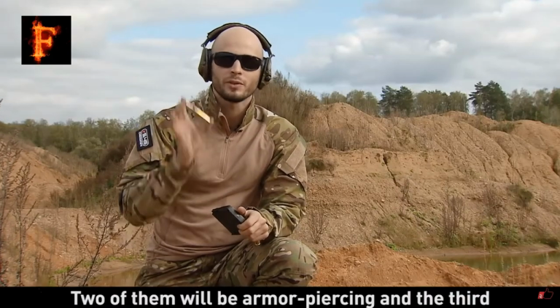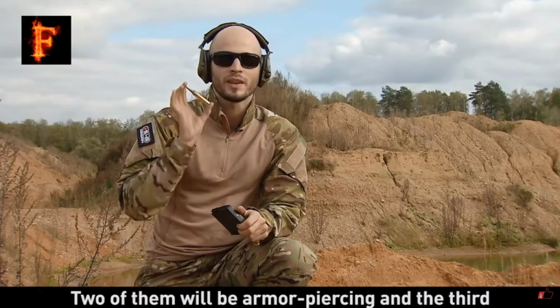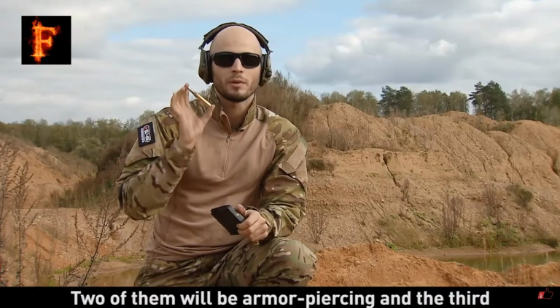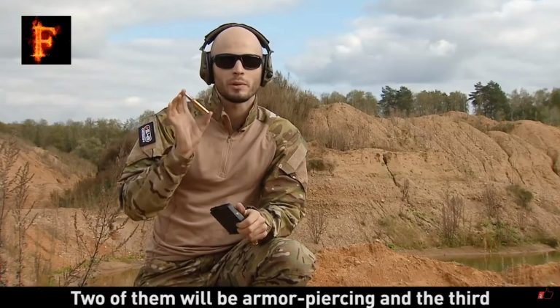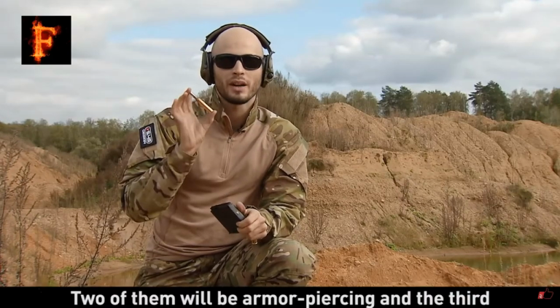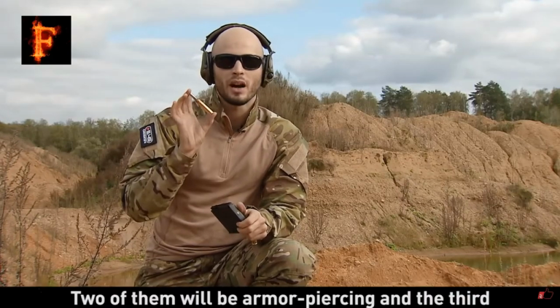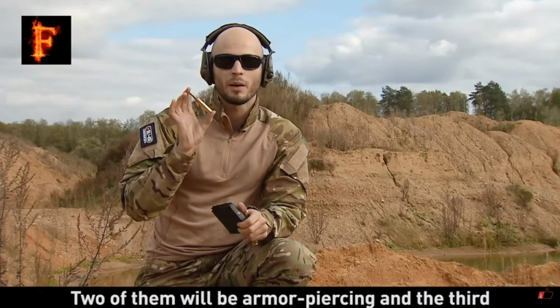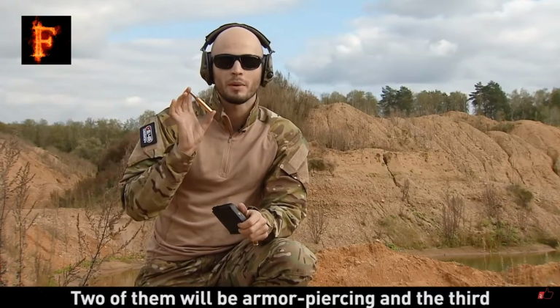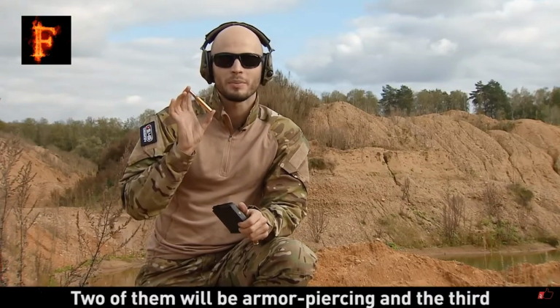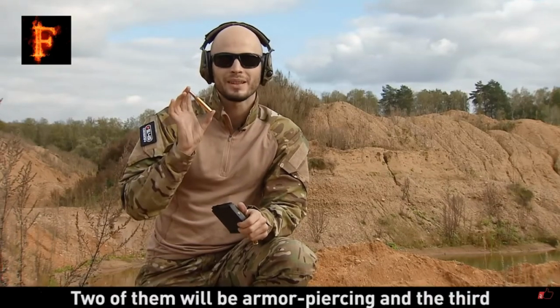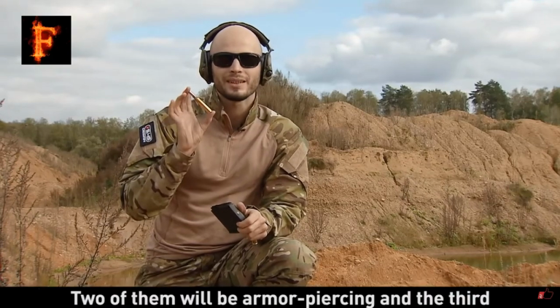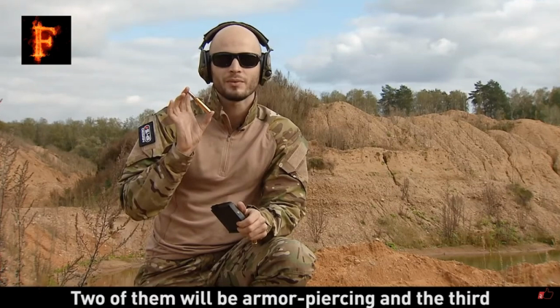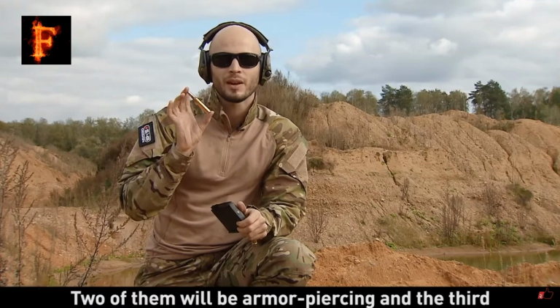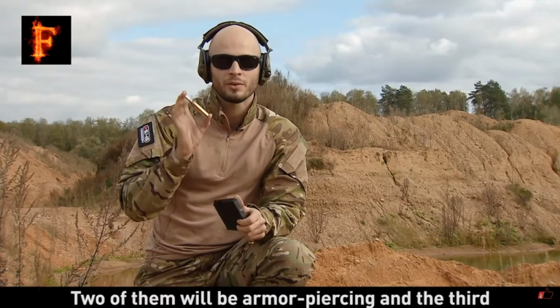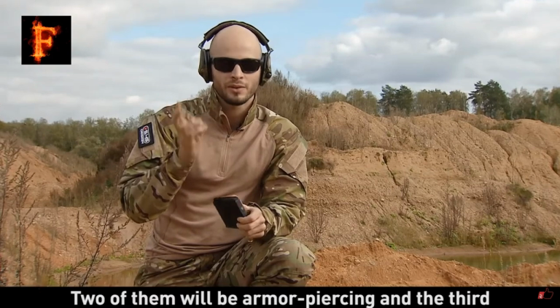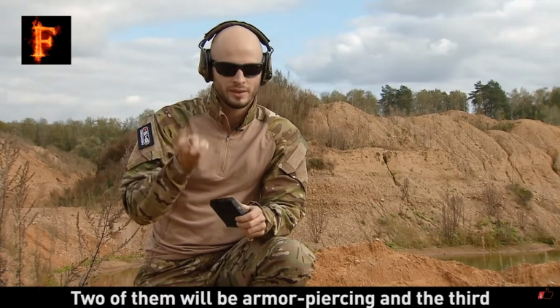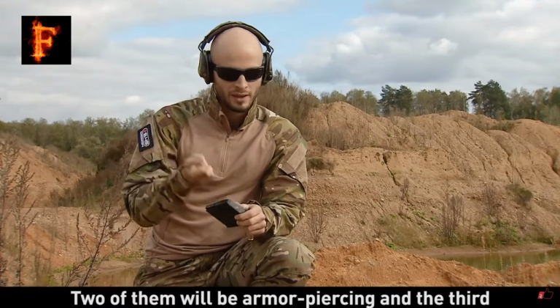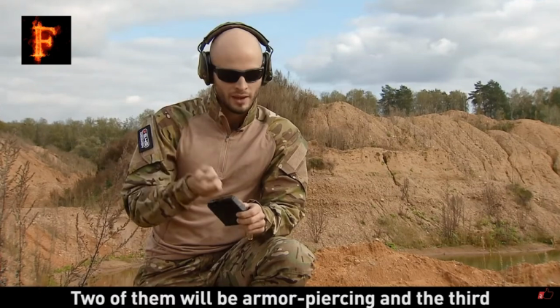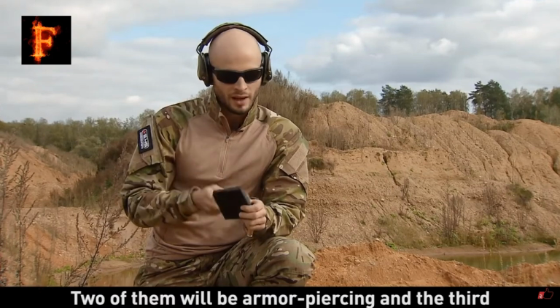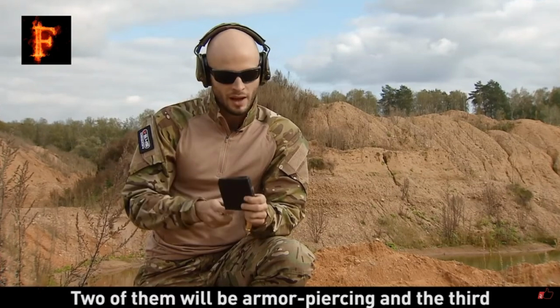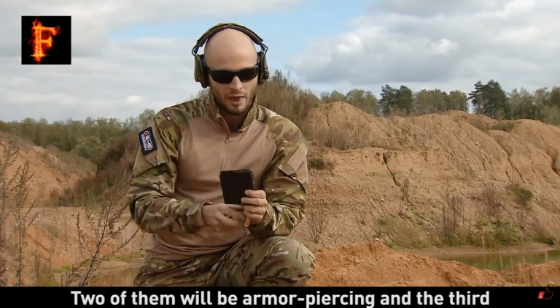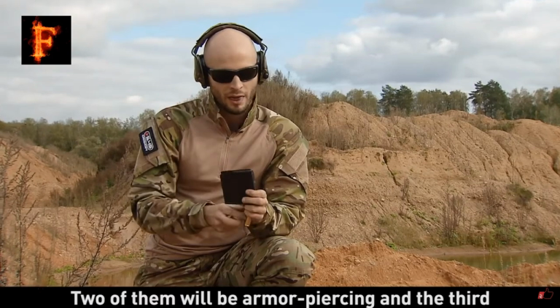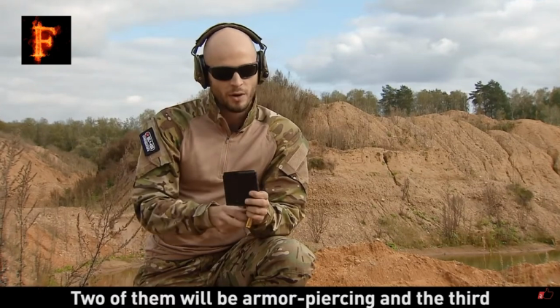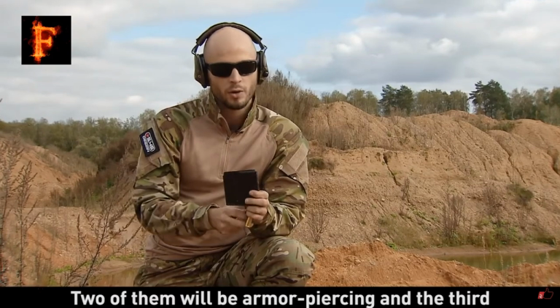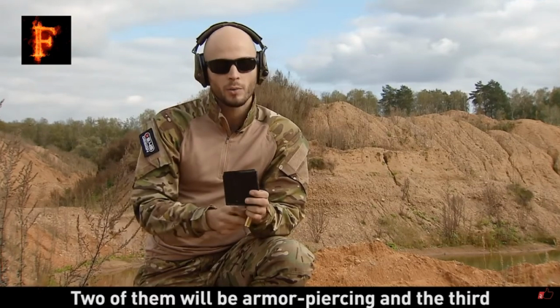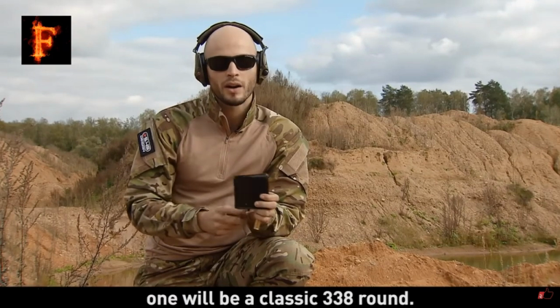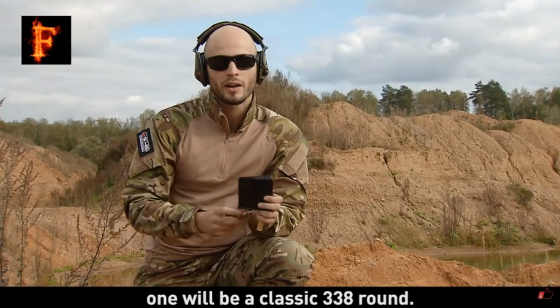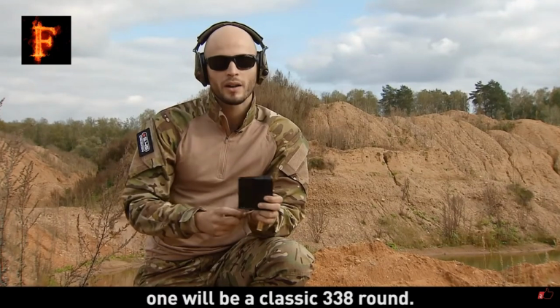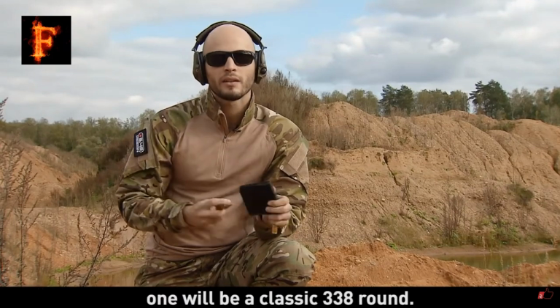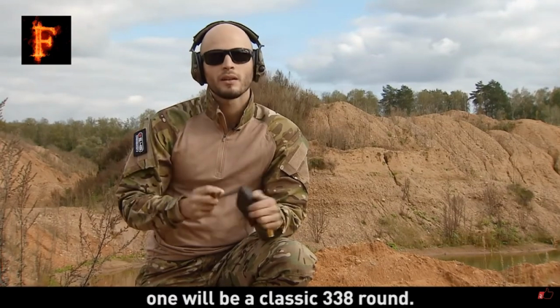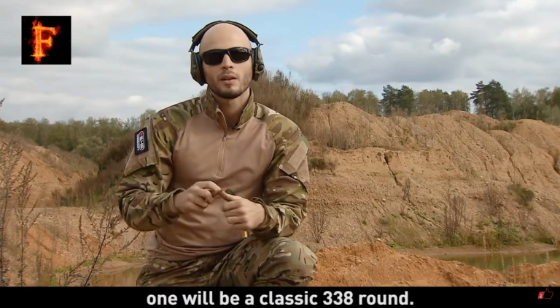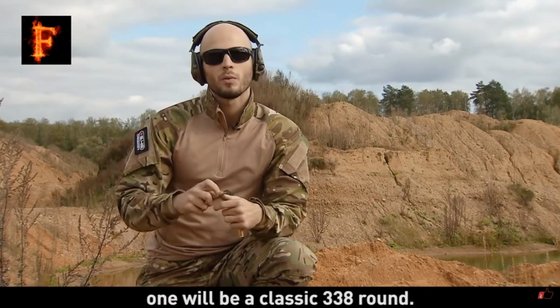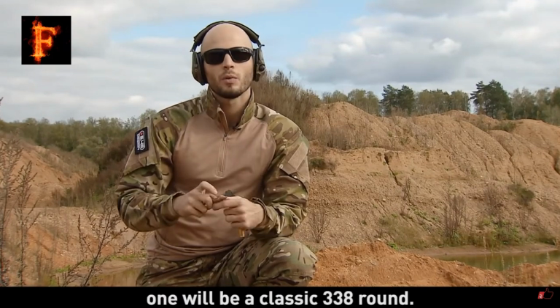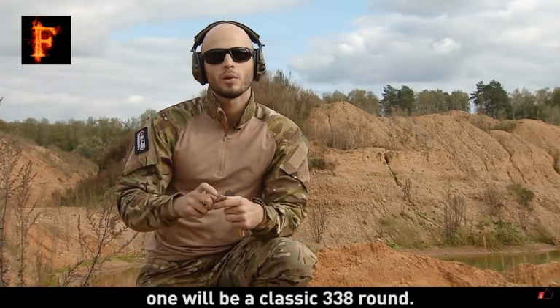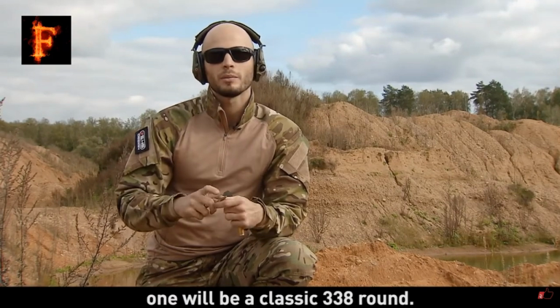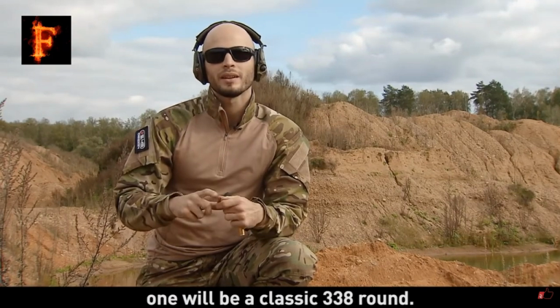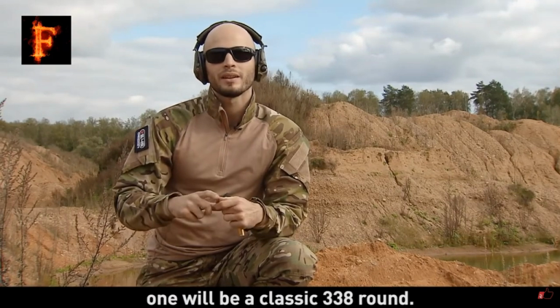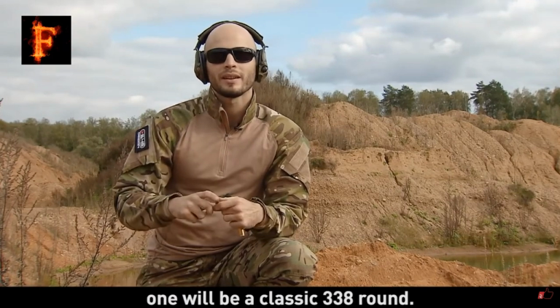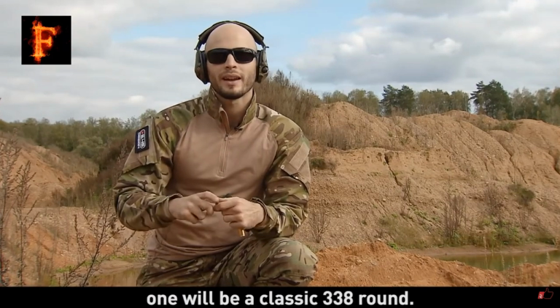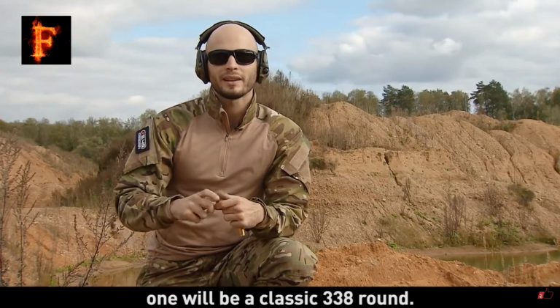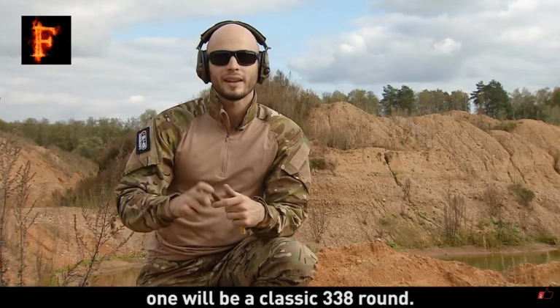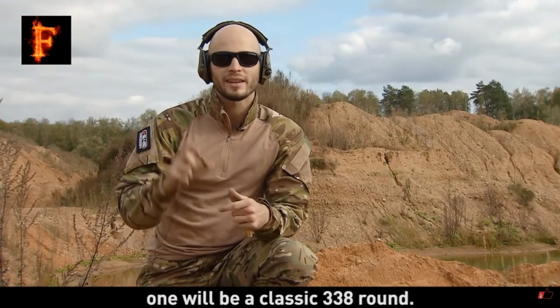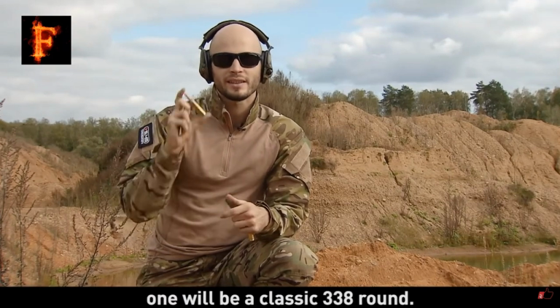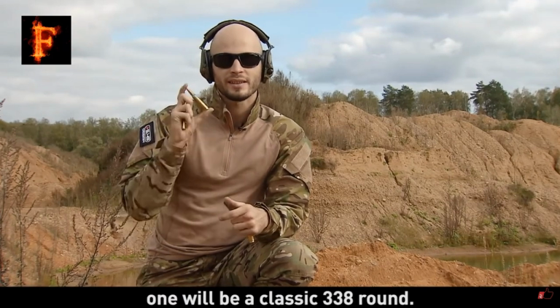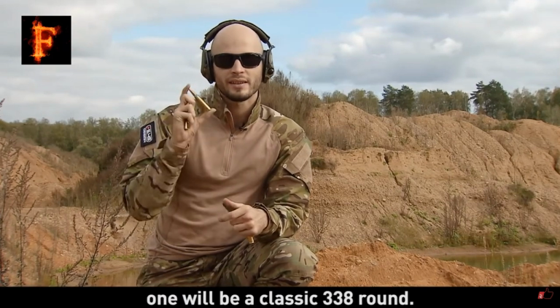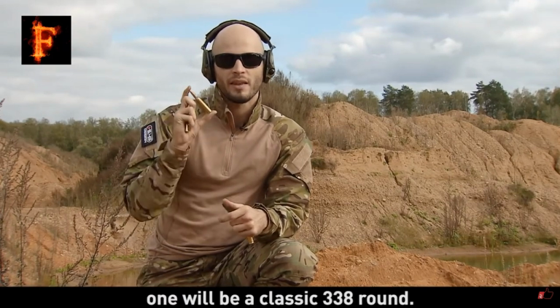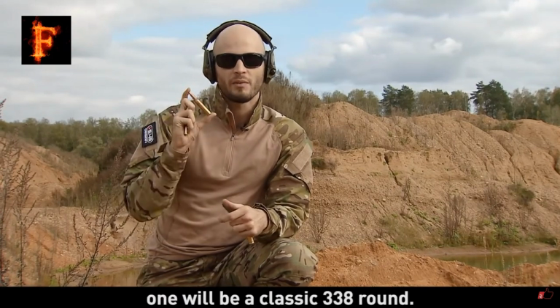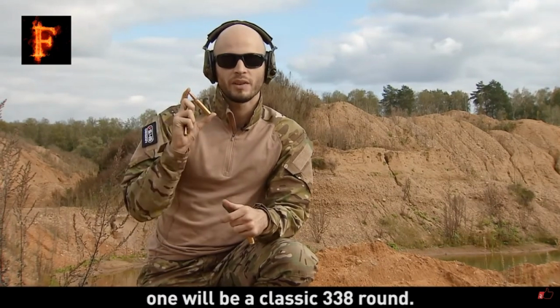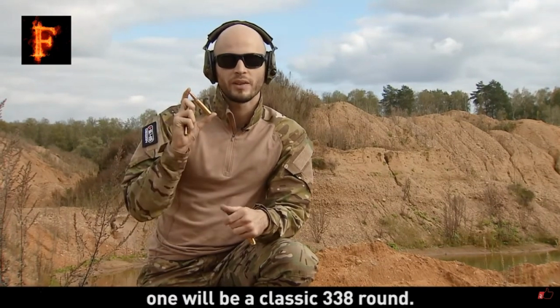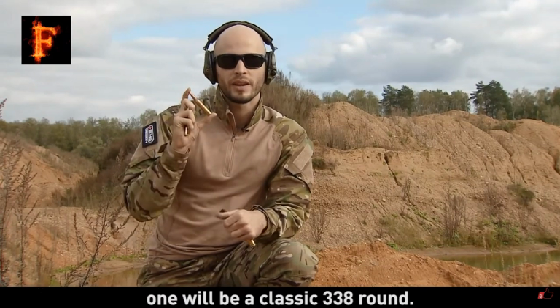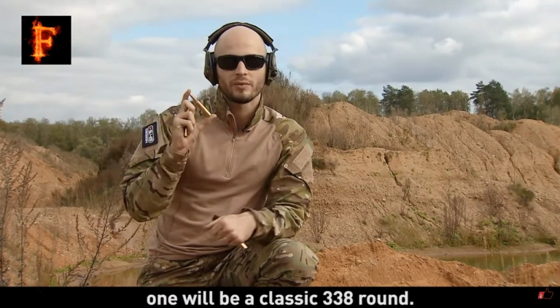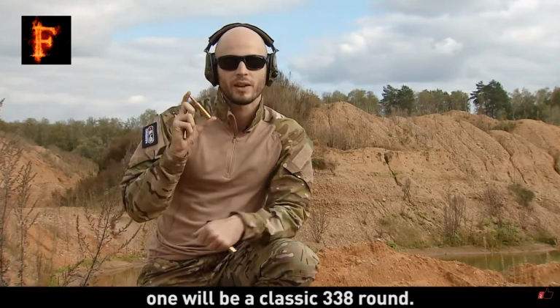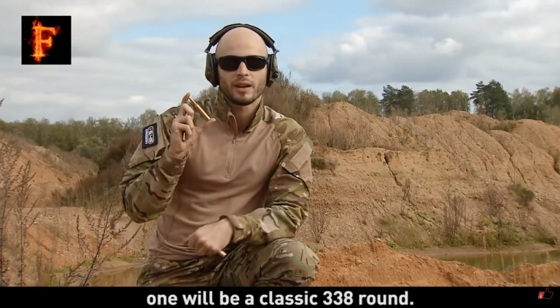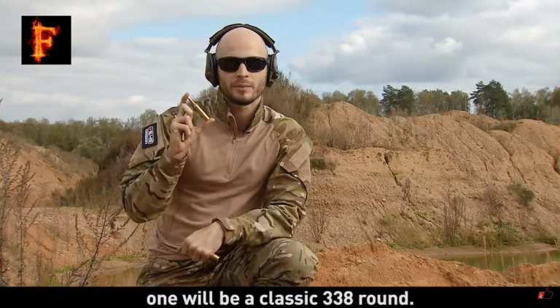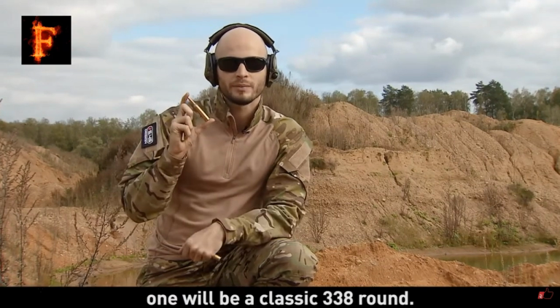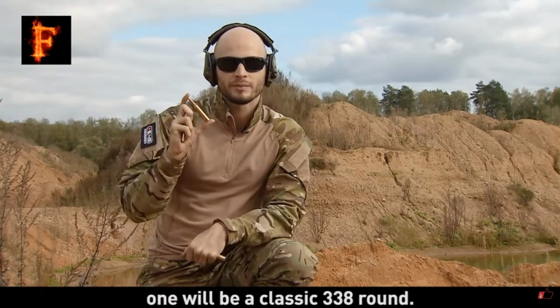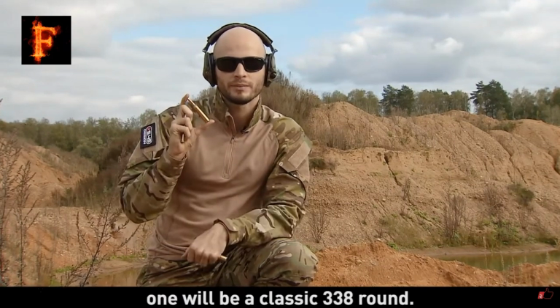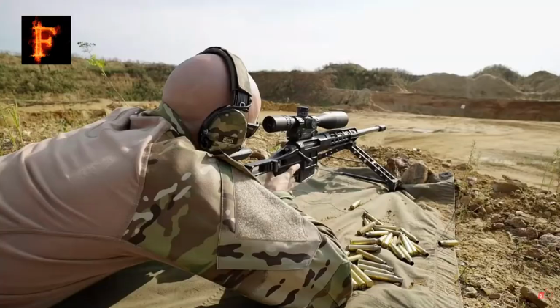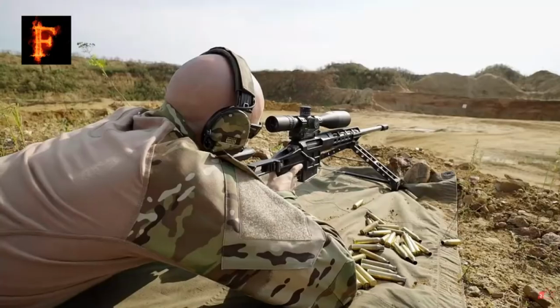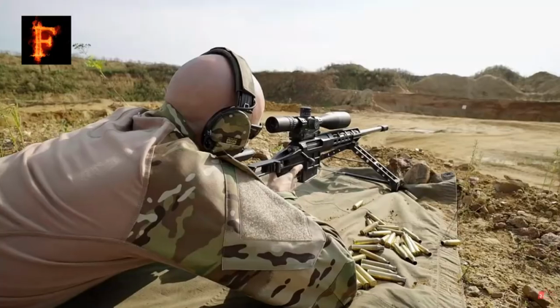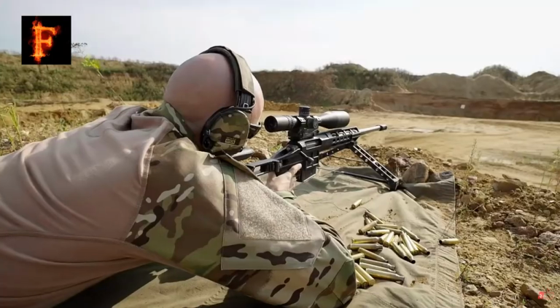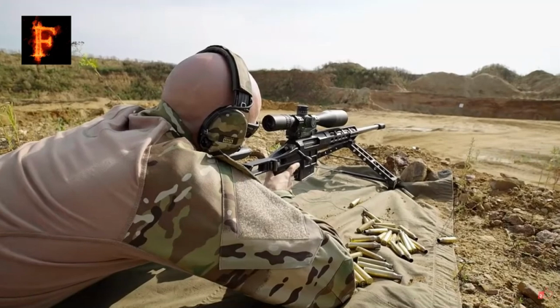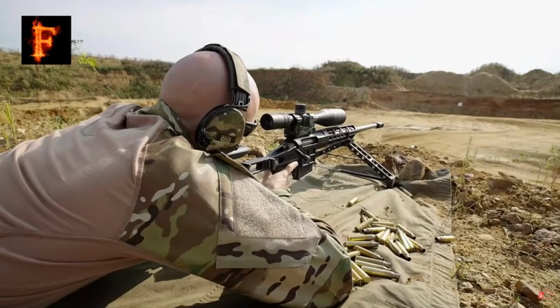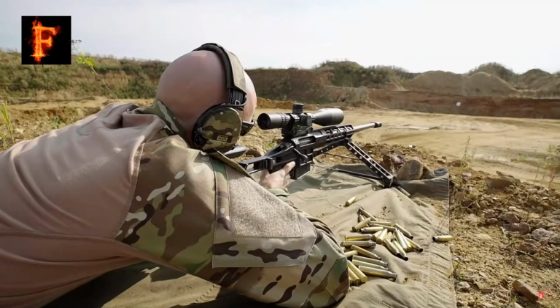Two of them will be armor-piercing rounds and the third one will be a classic .338 round.